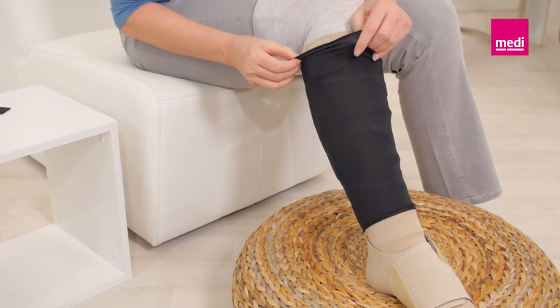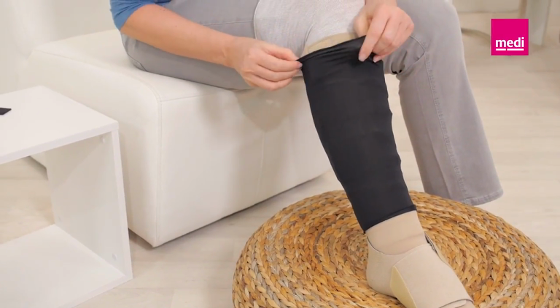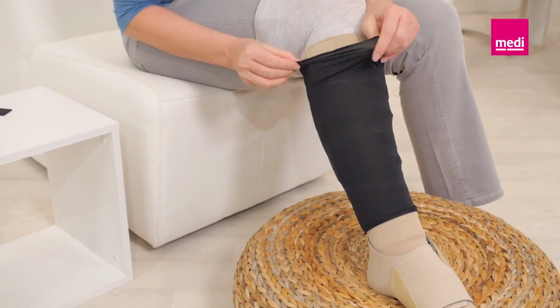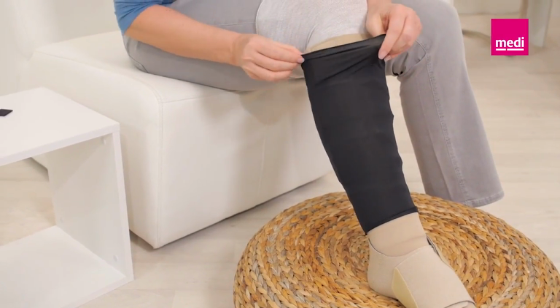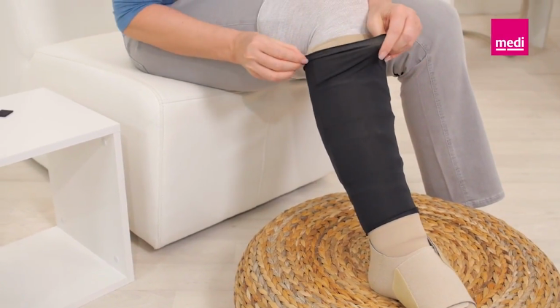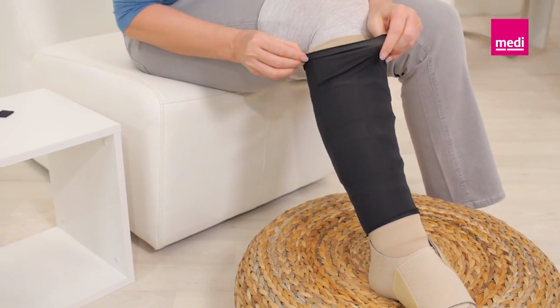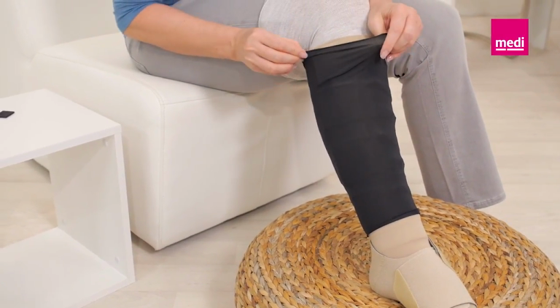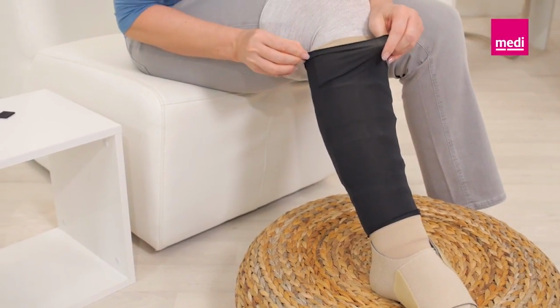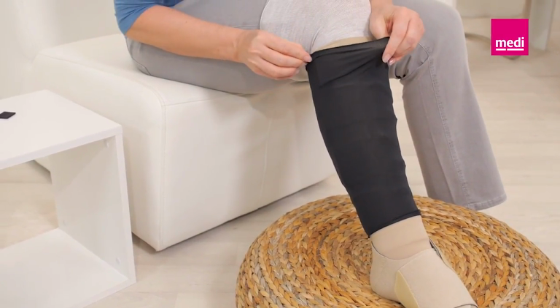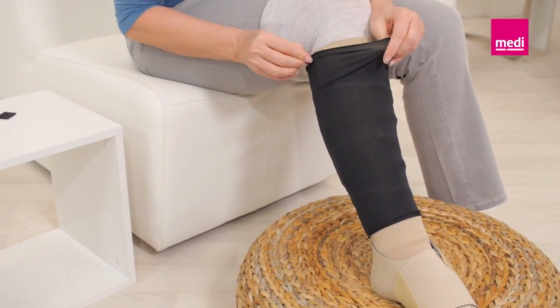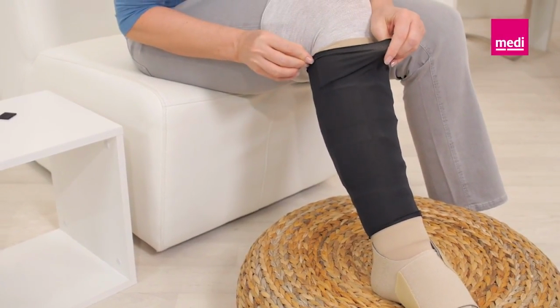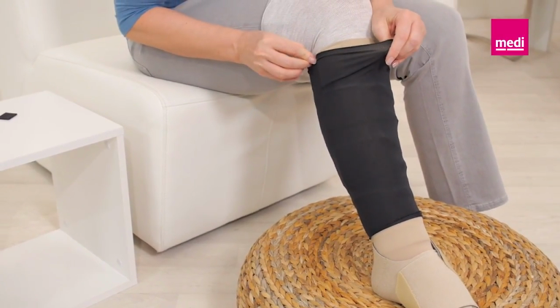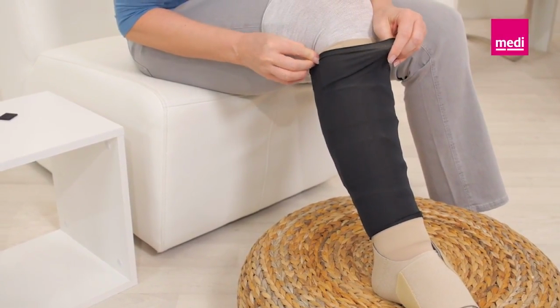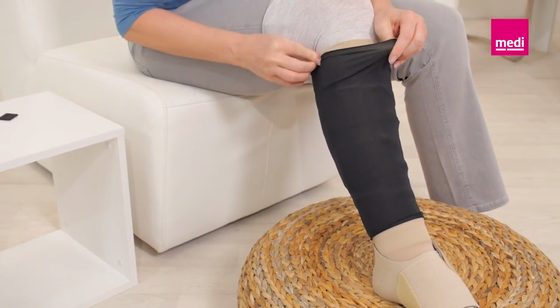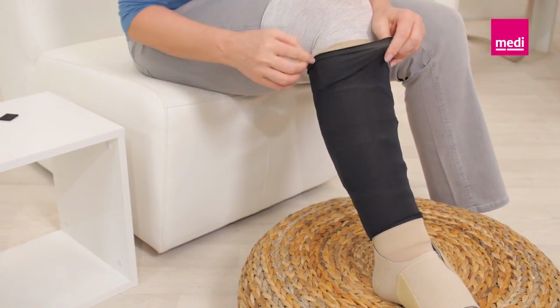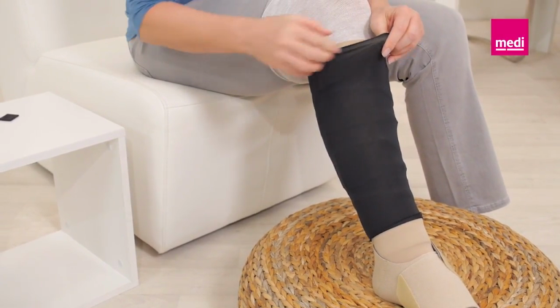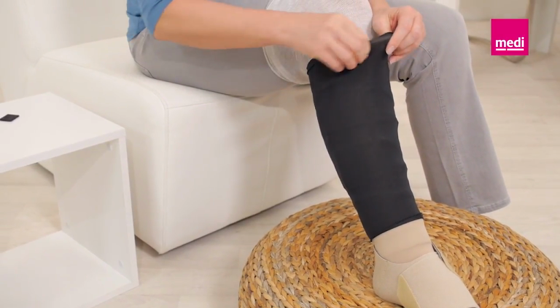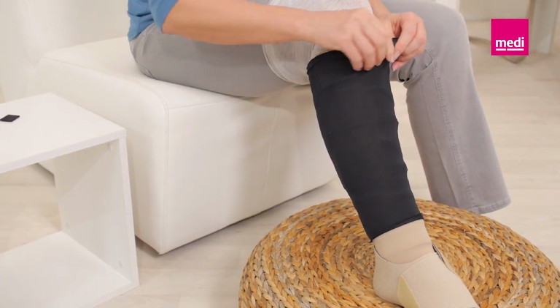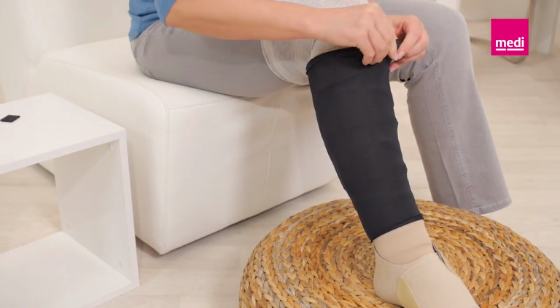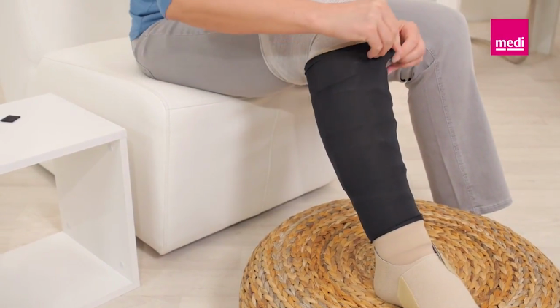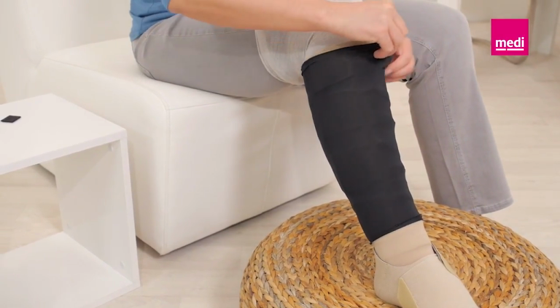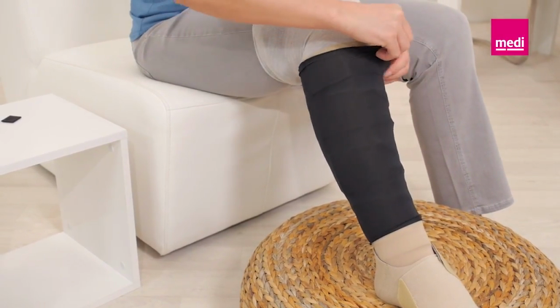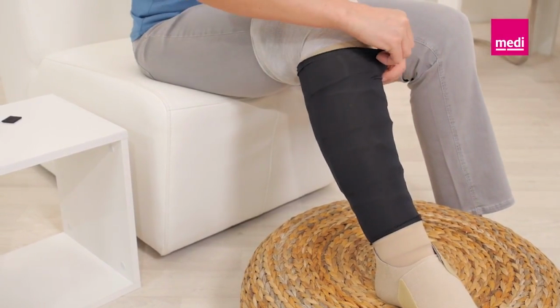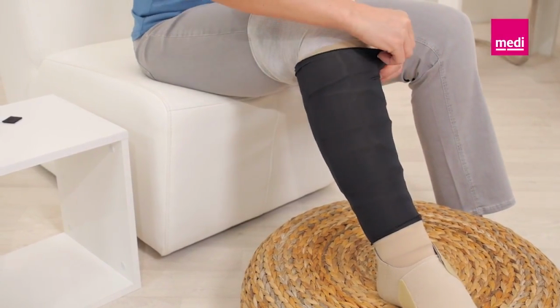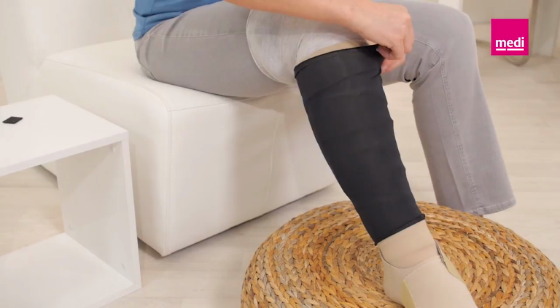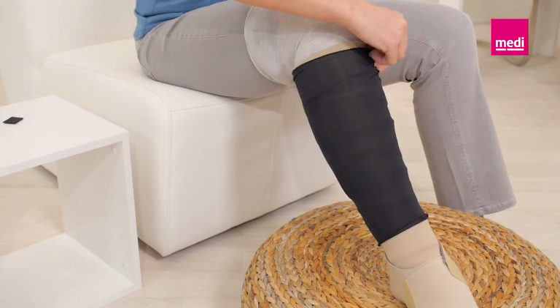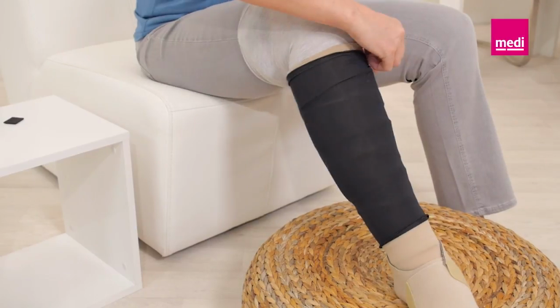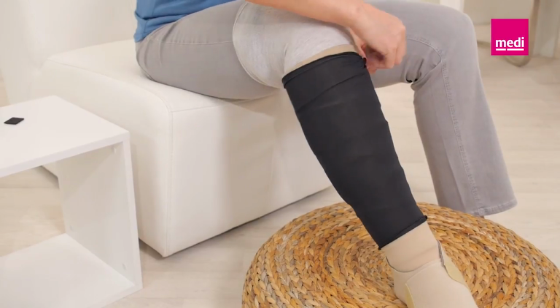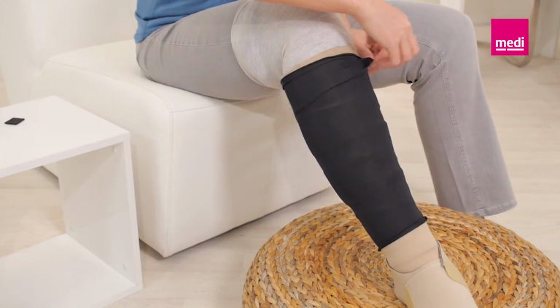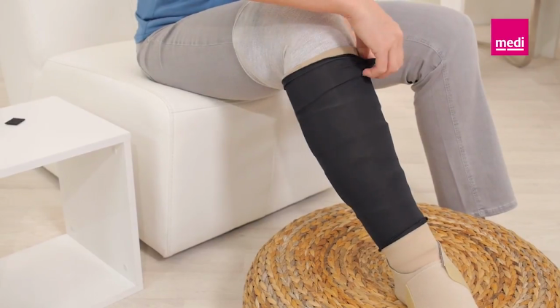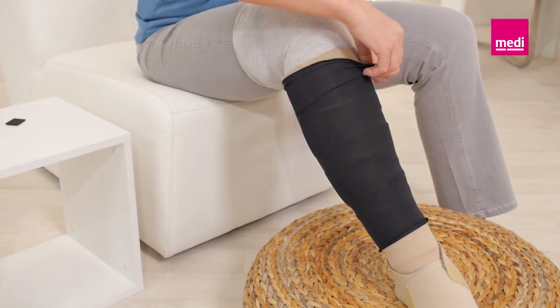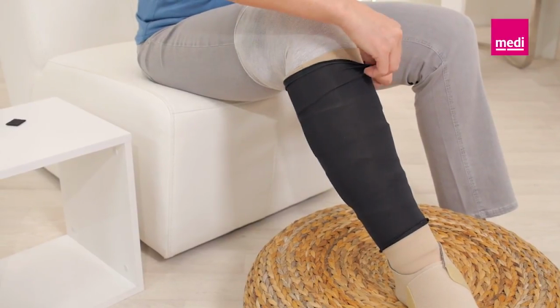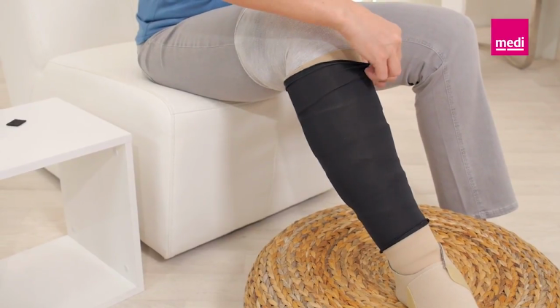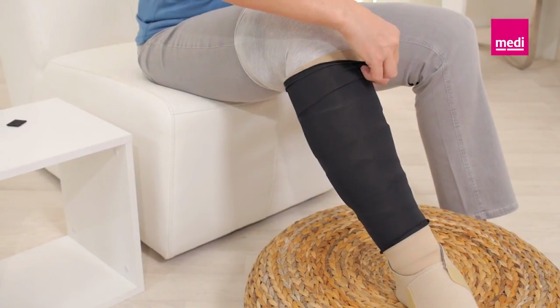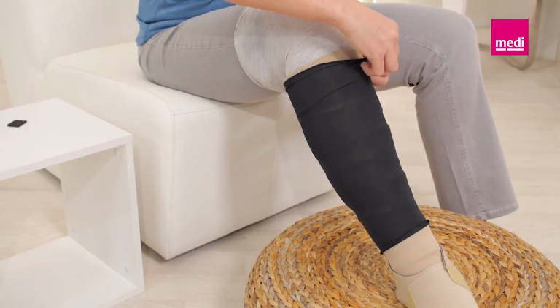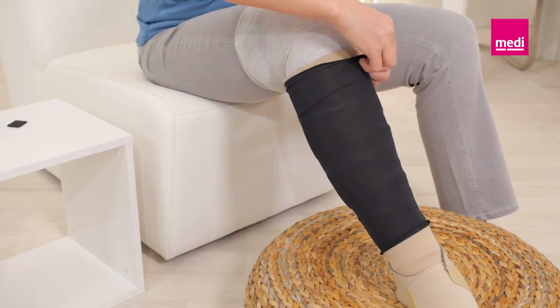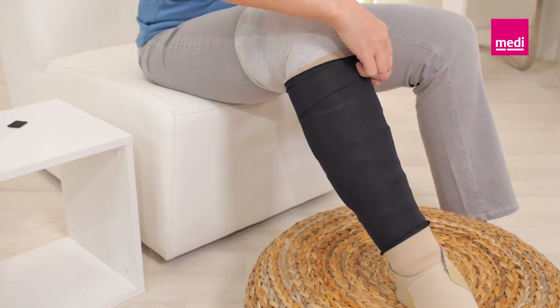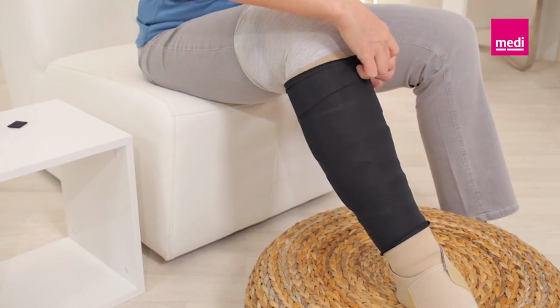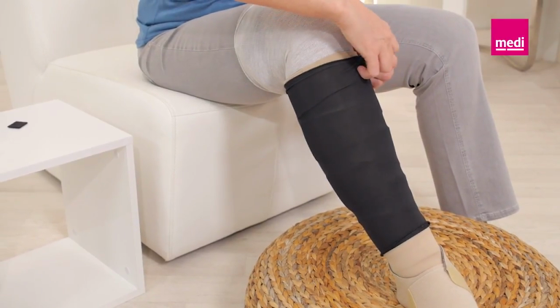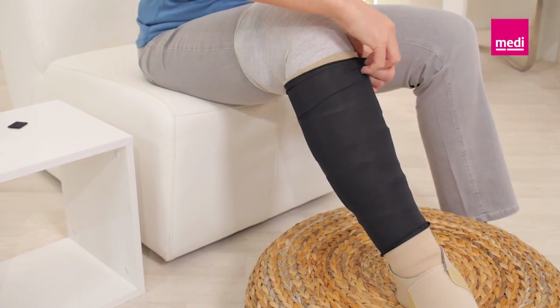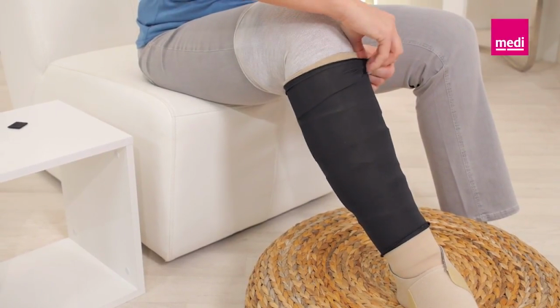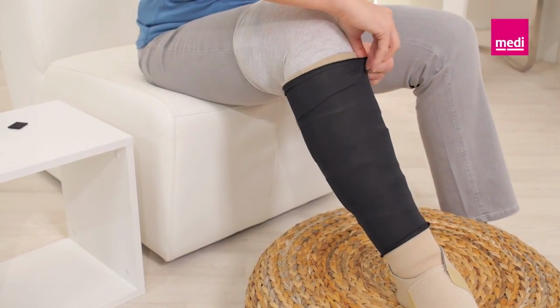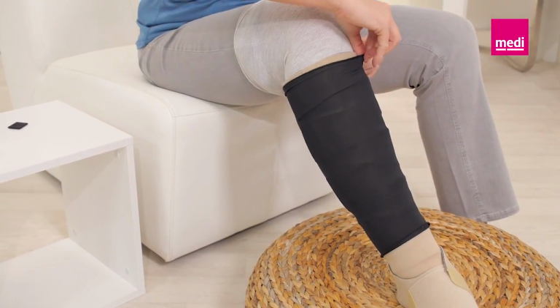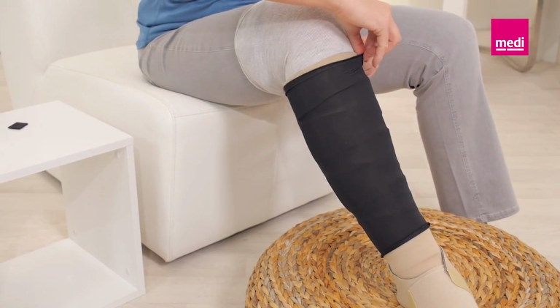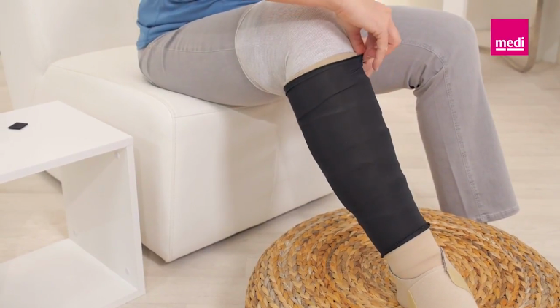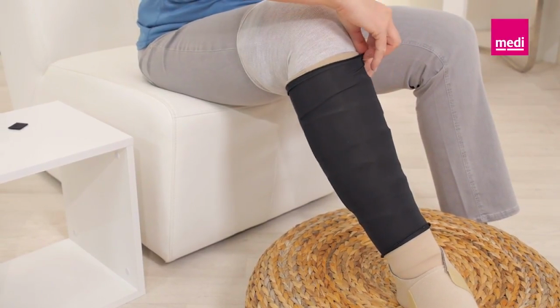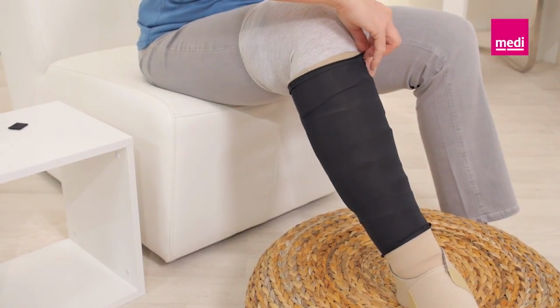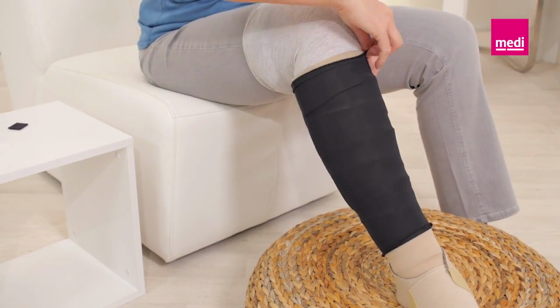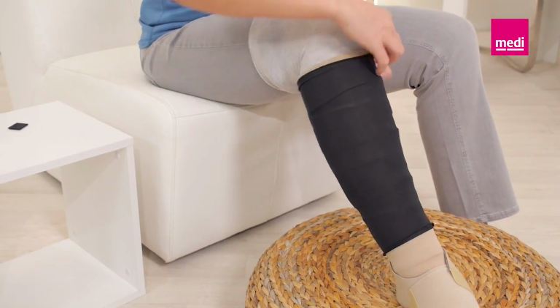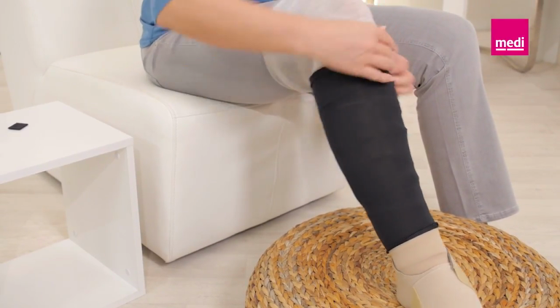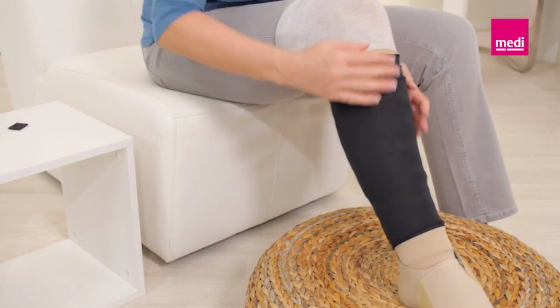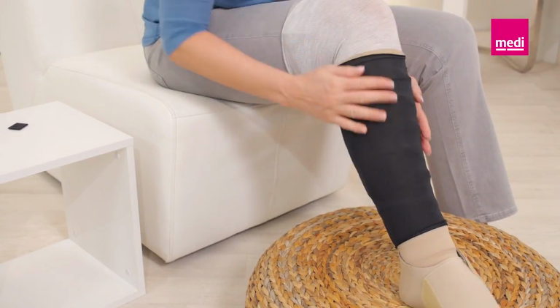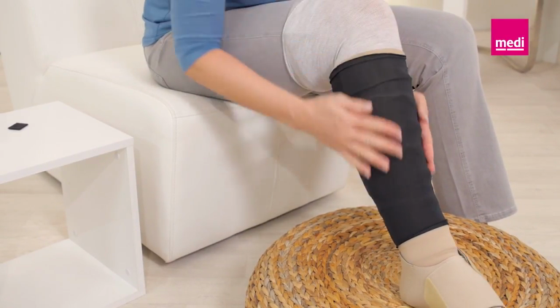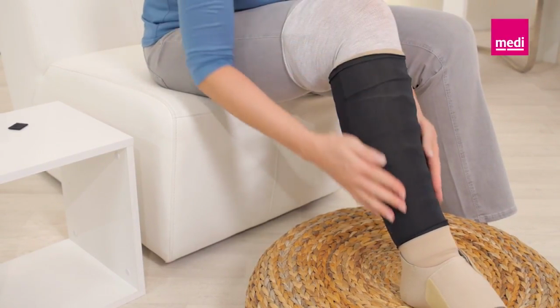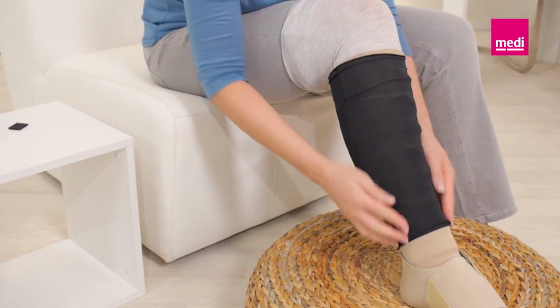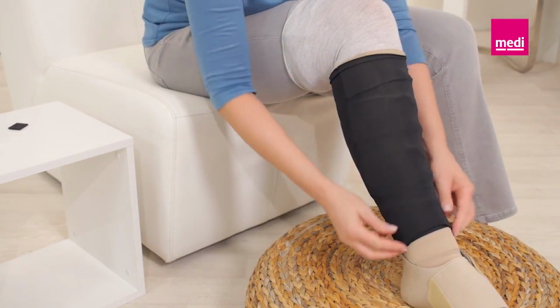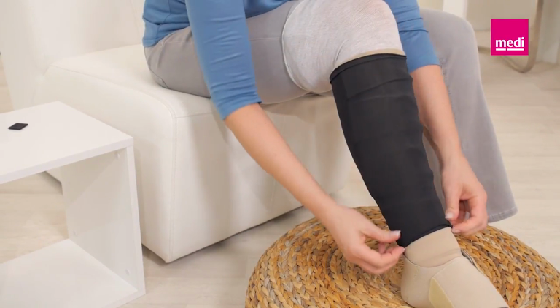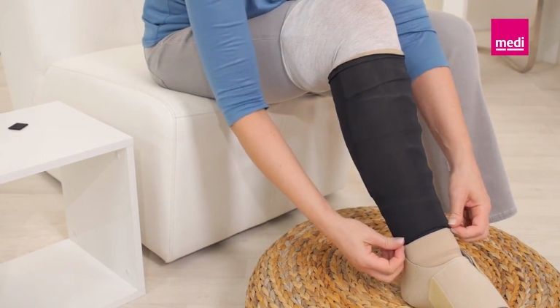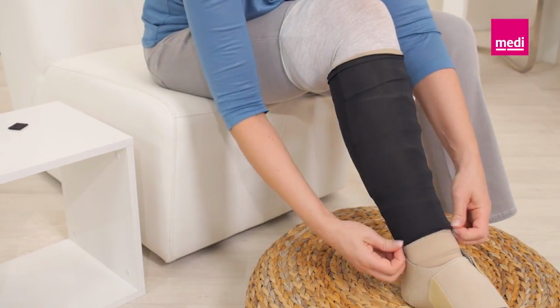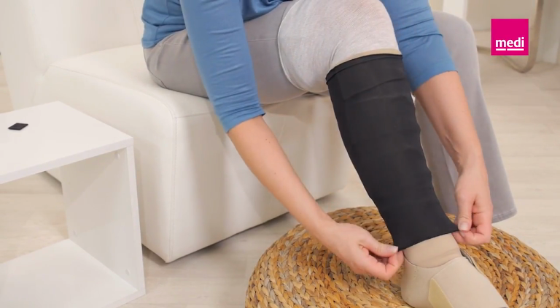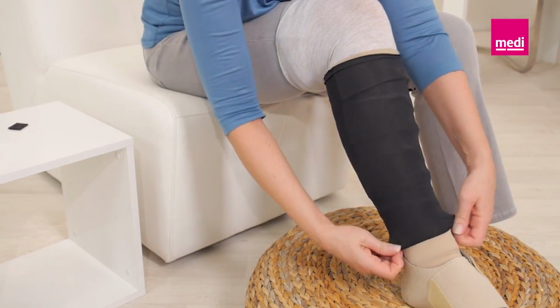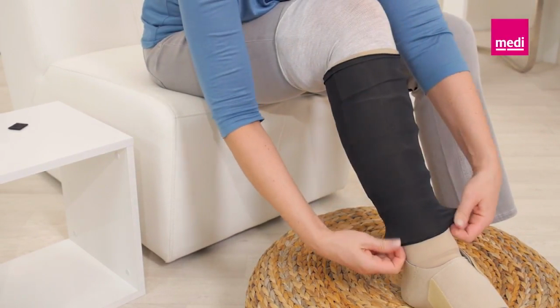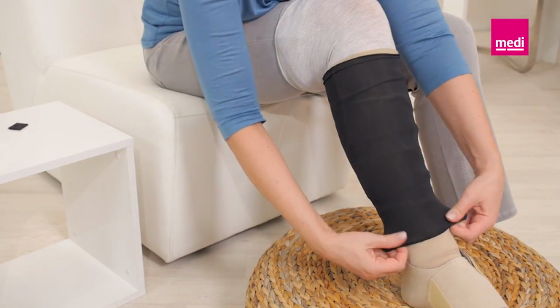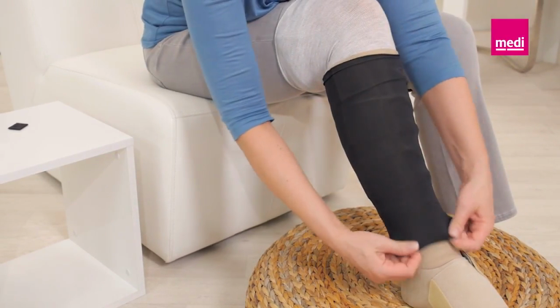Finally, attach the Velcro tabs of the cover-up to the Circaid Juxtafit lower leg once it is in the desired position.